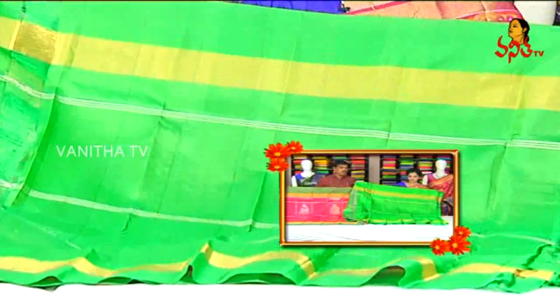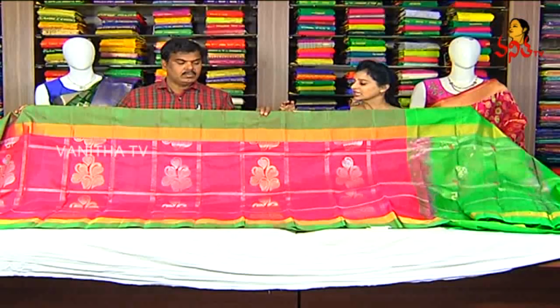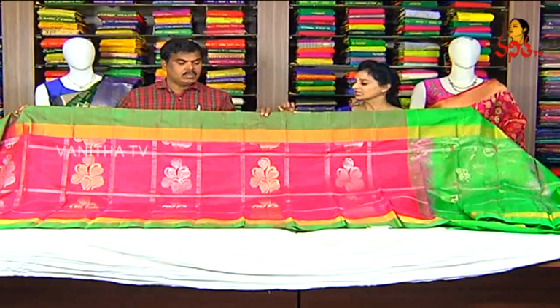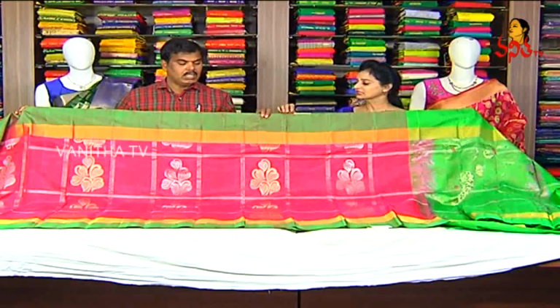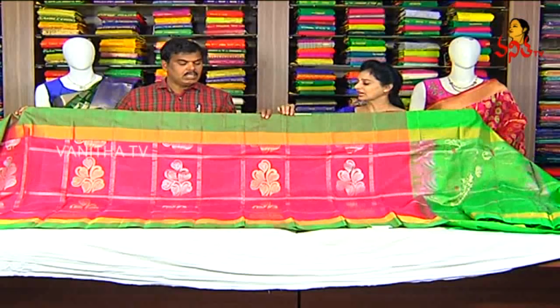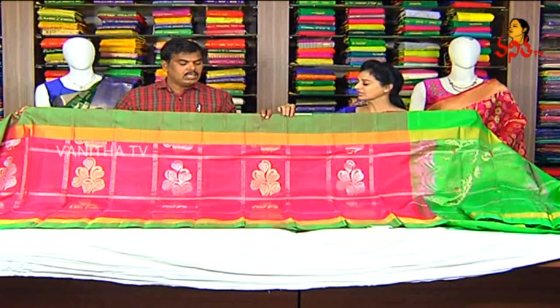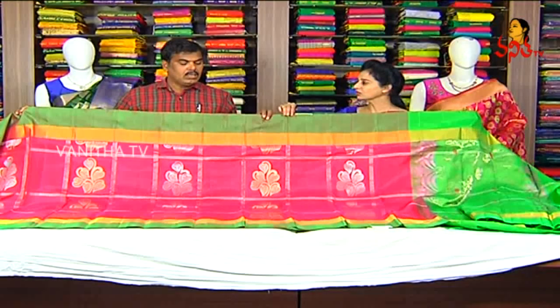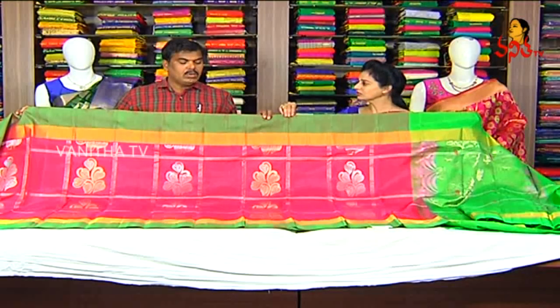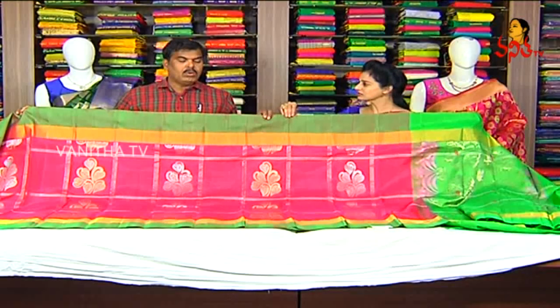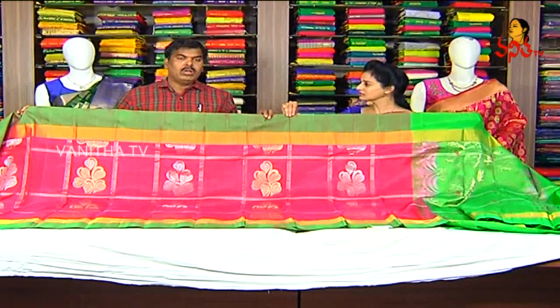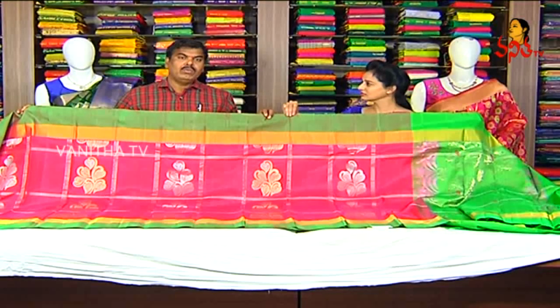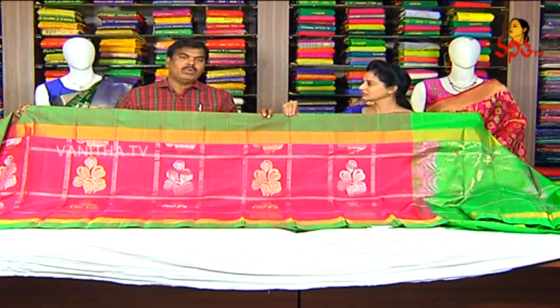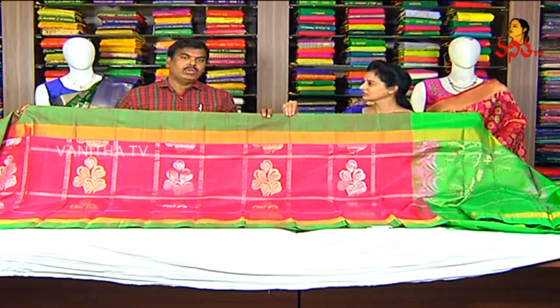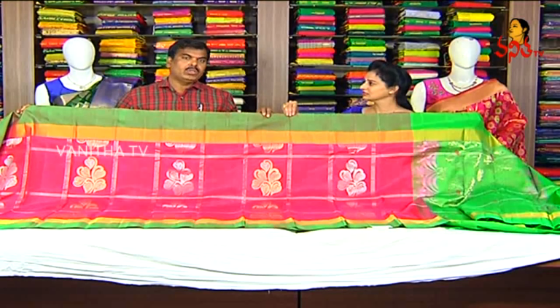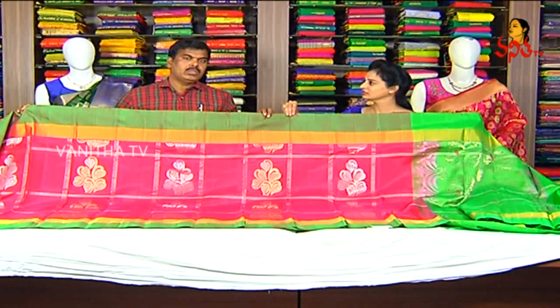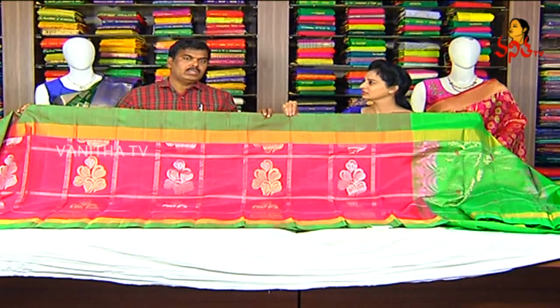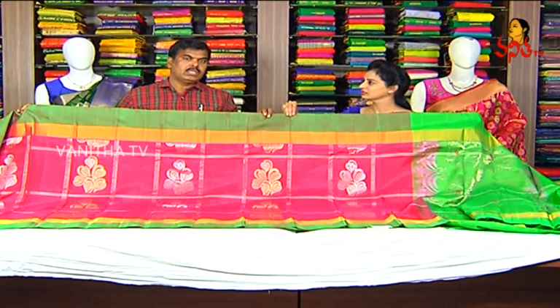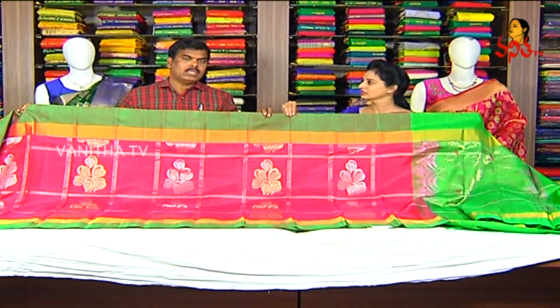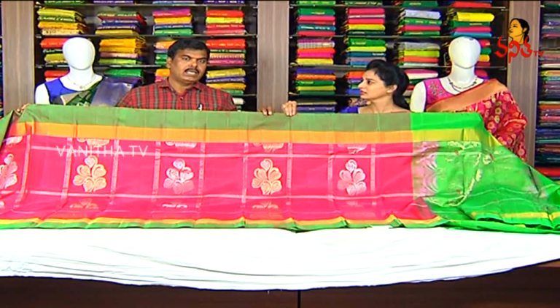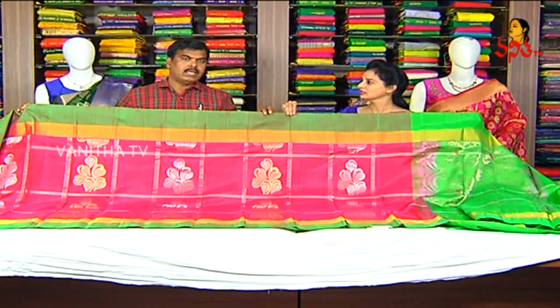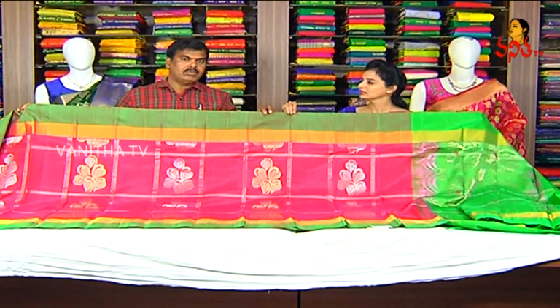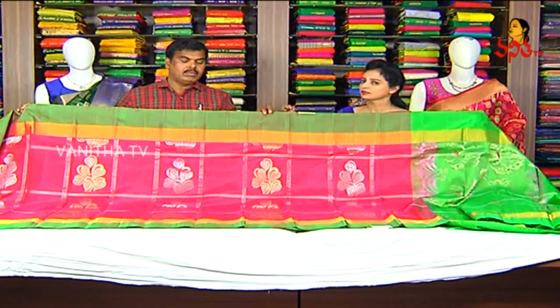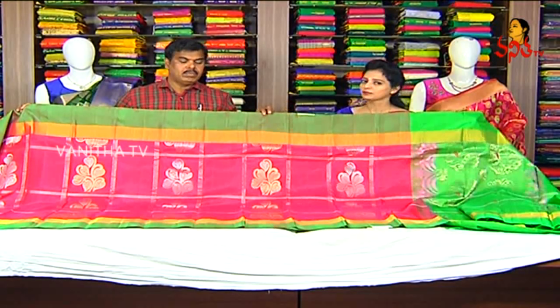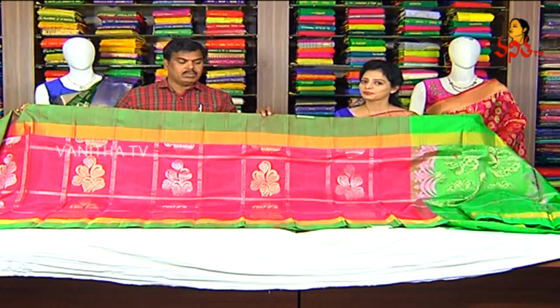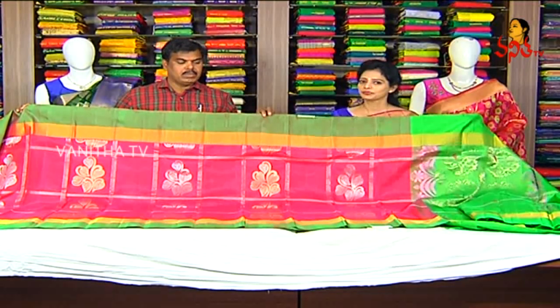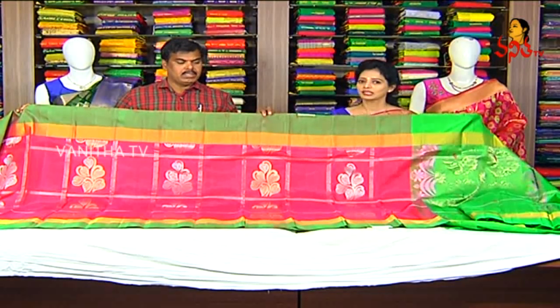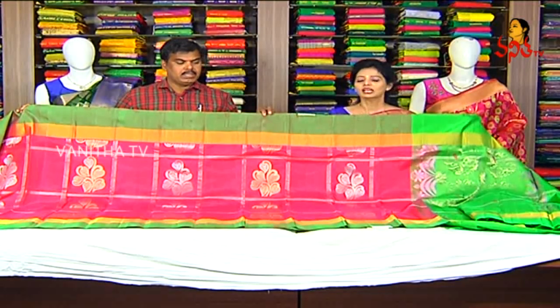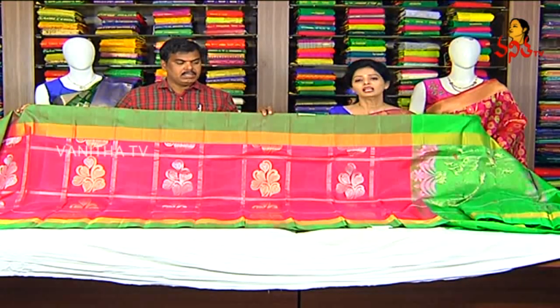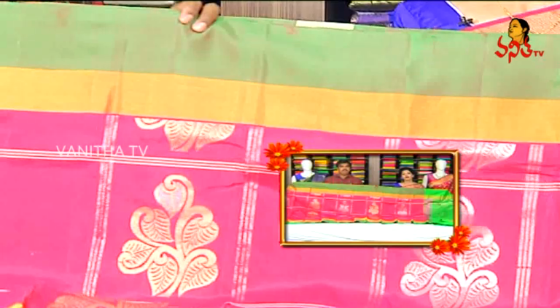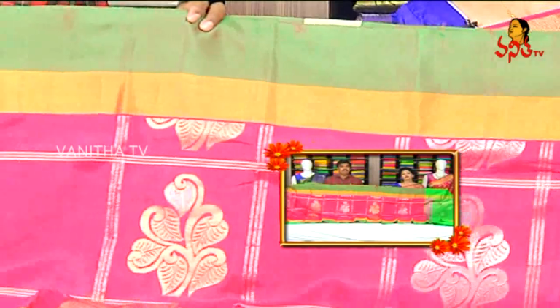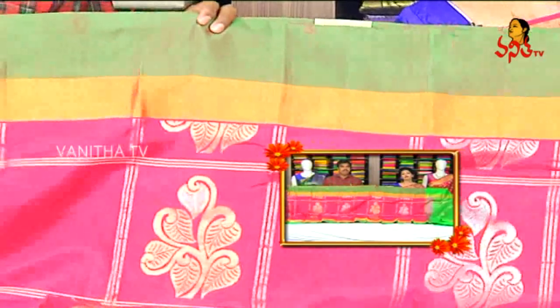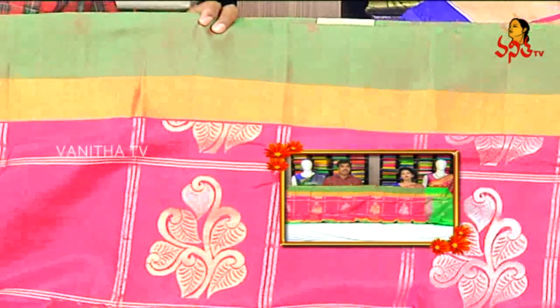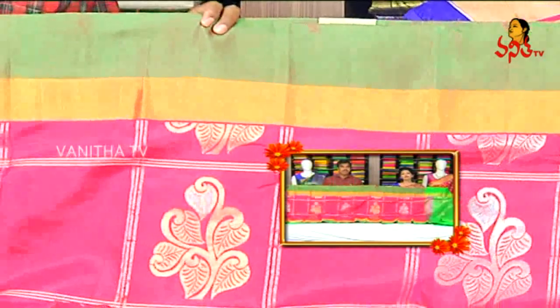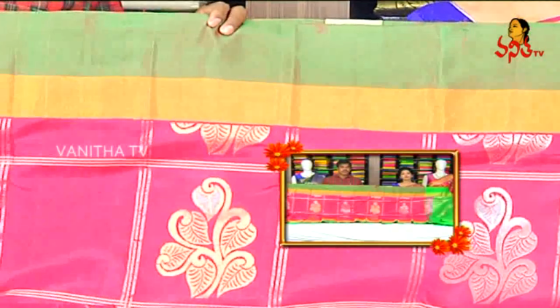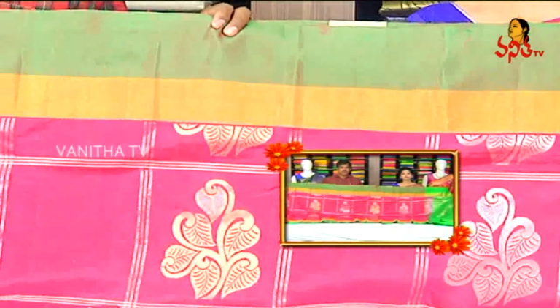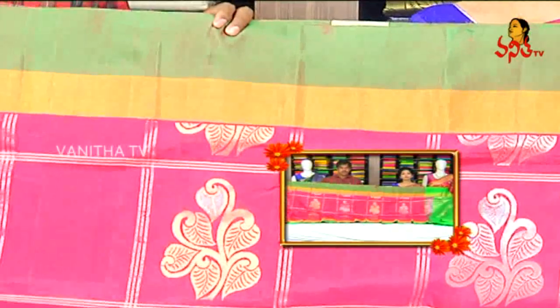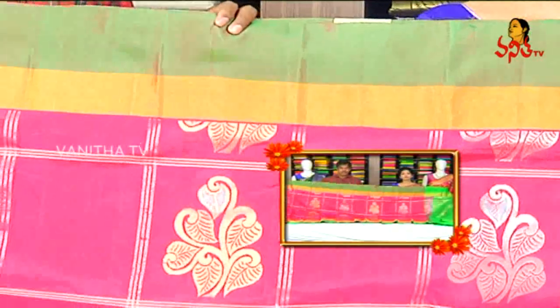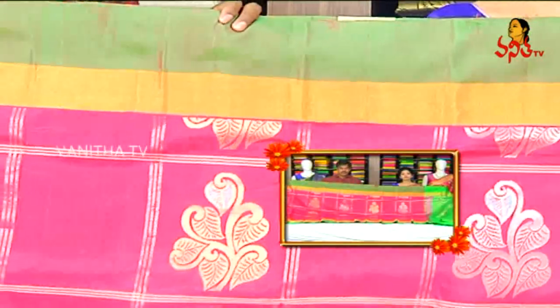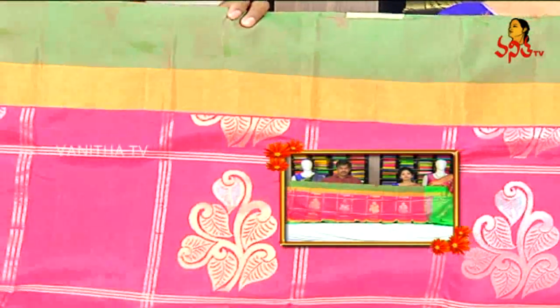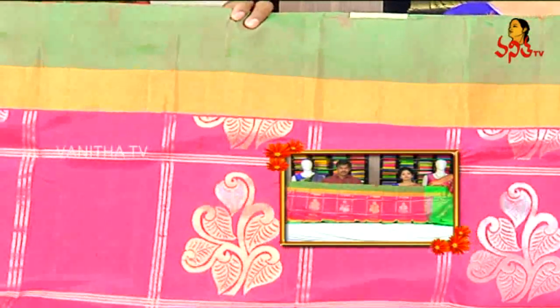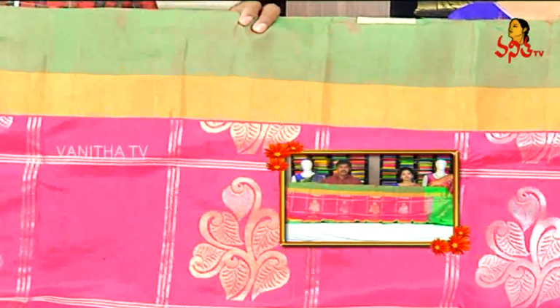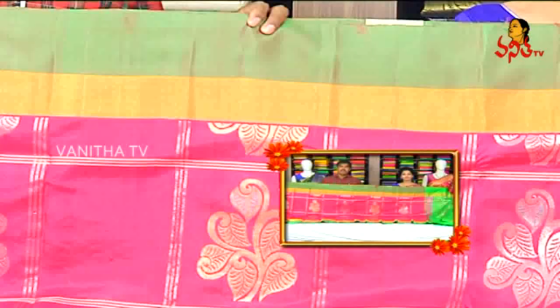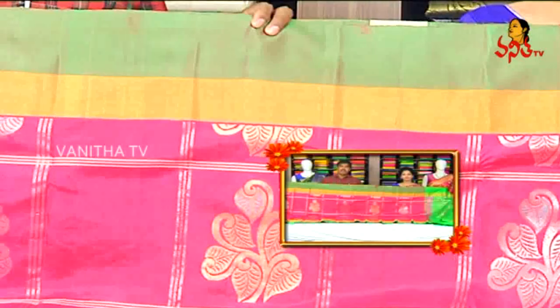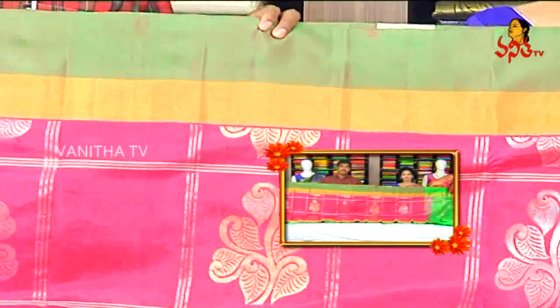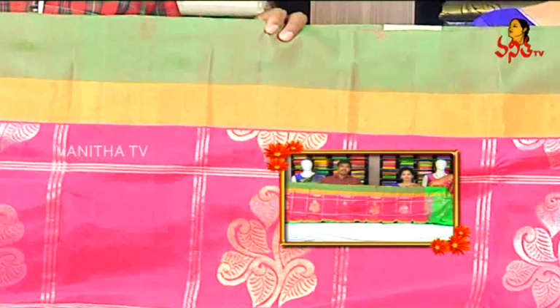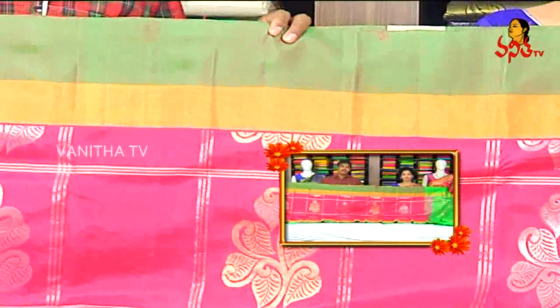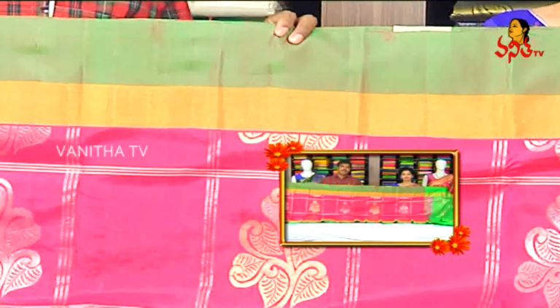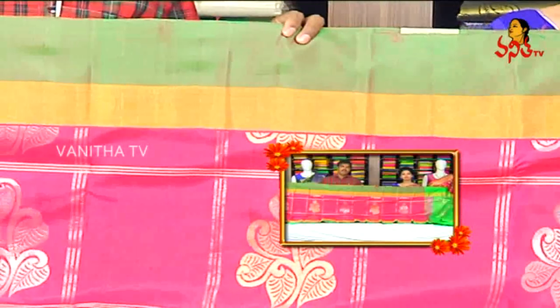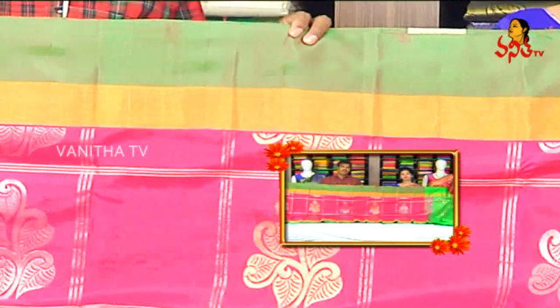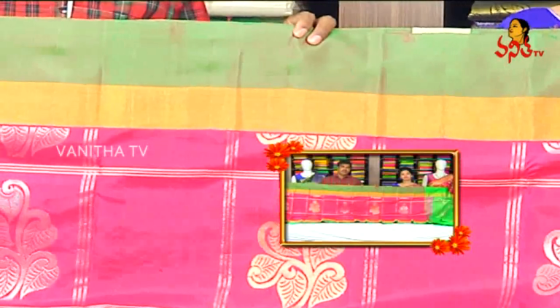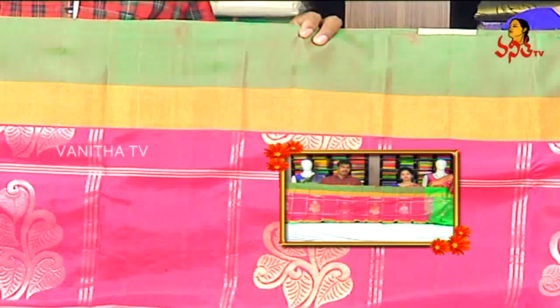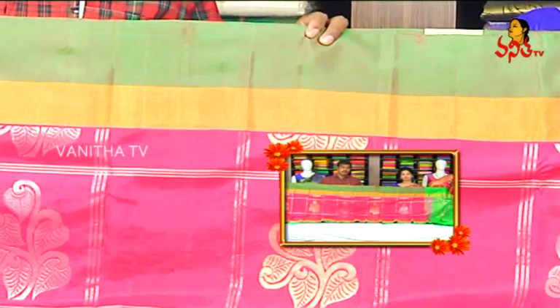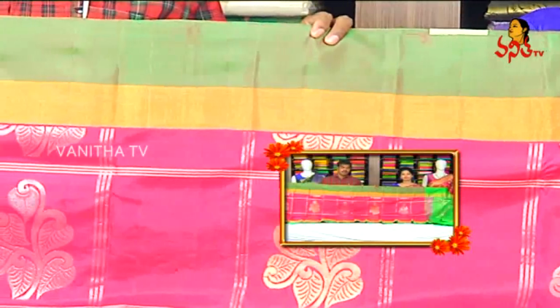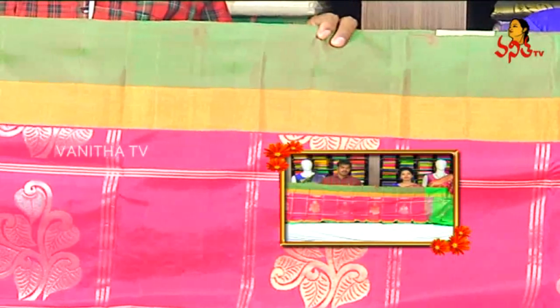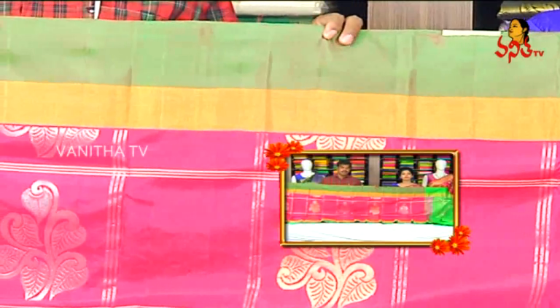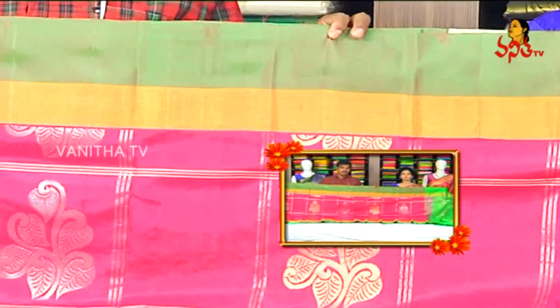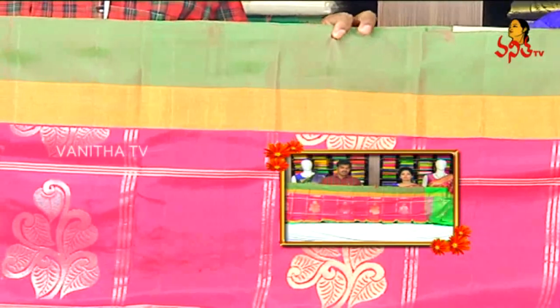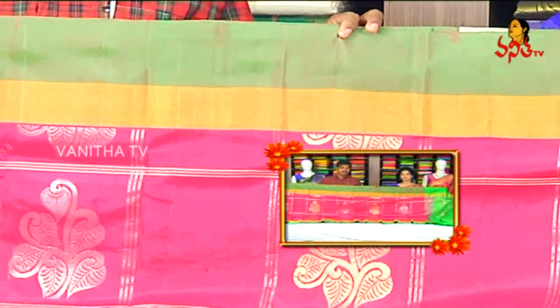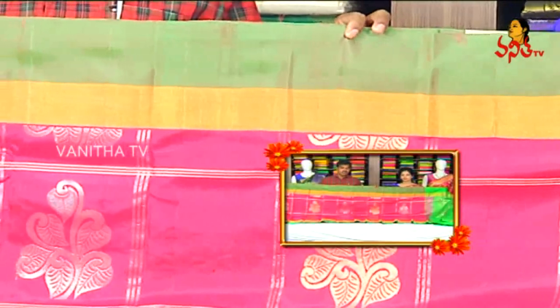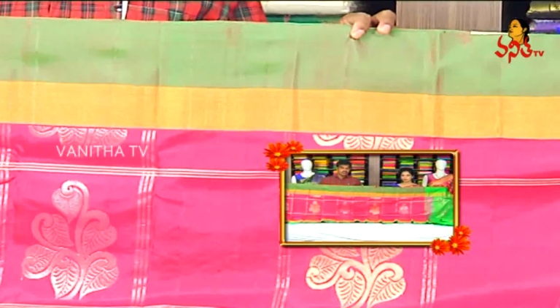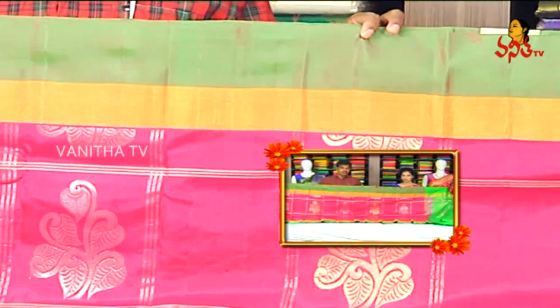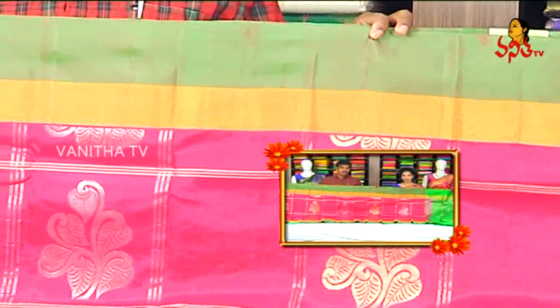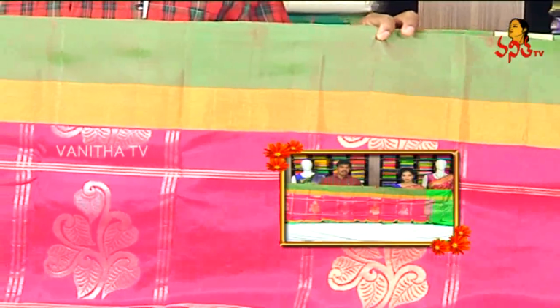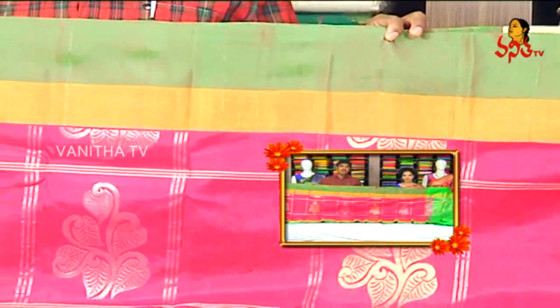The saree cost is almost Rs. 4,650. This saree cost is Rs. 4,650.